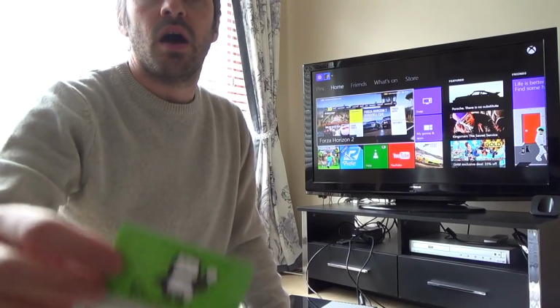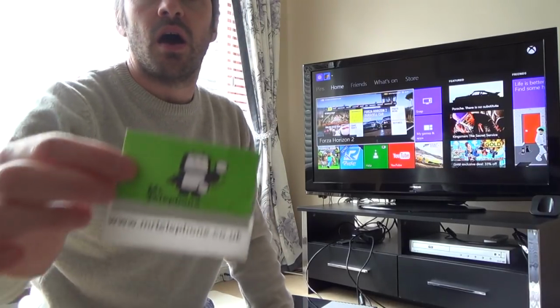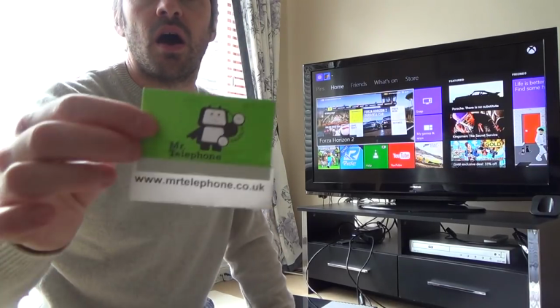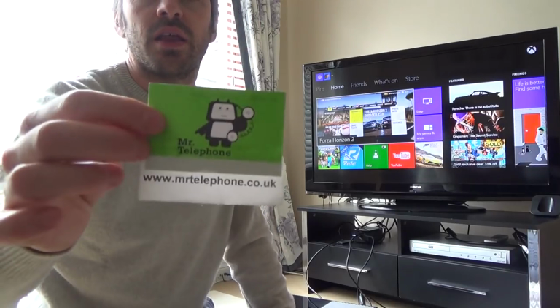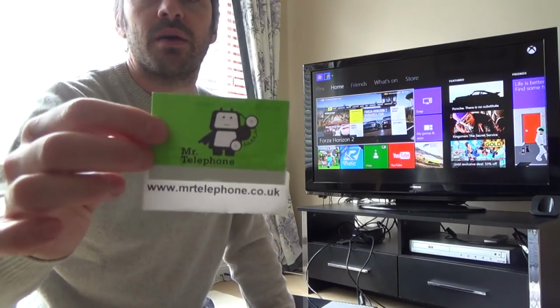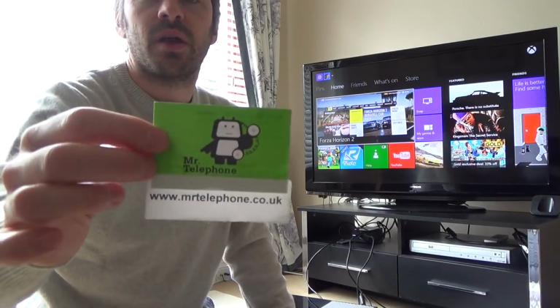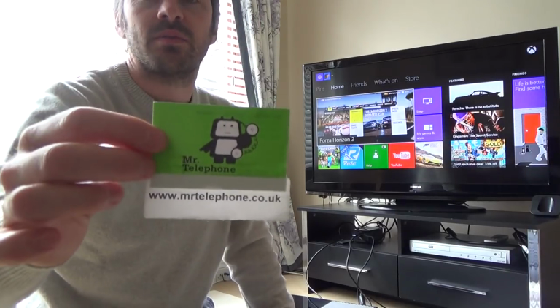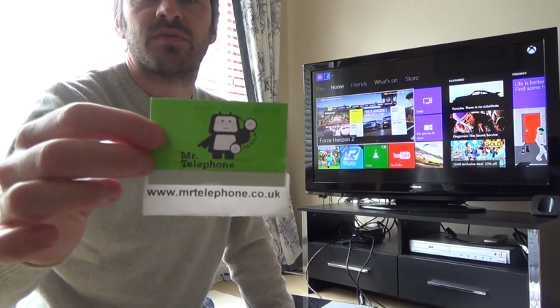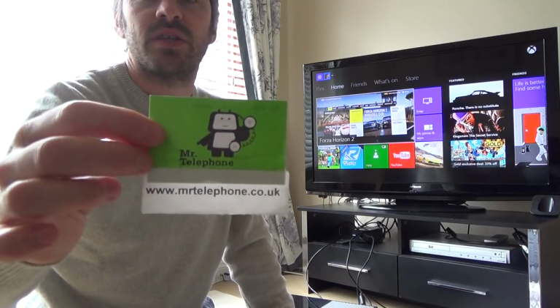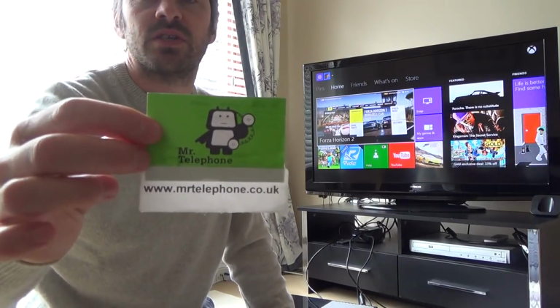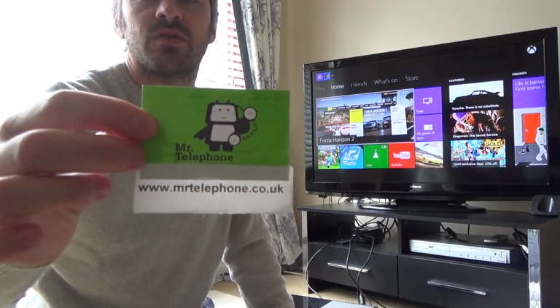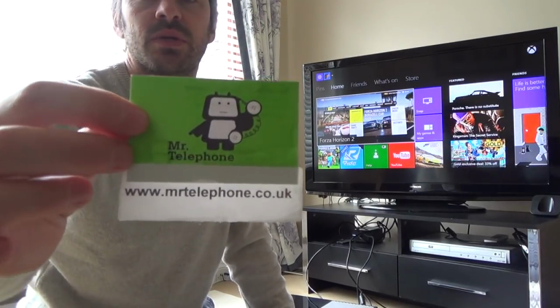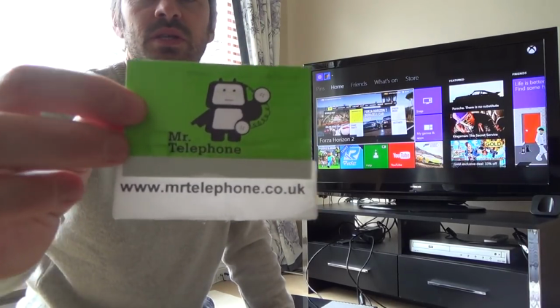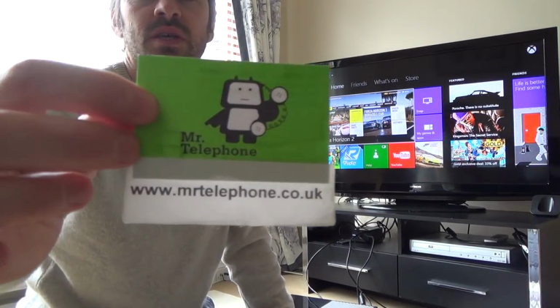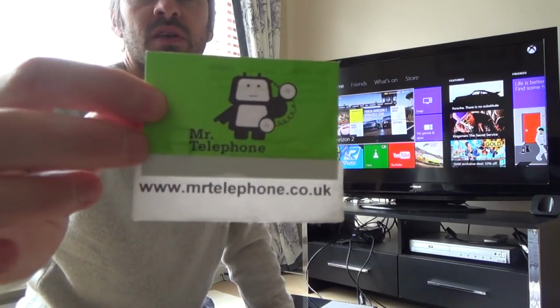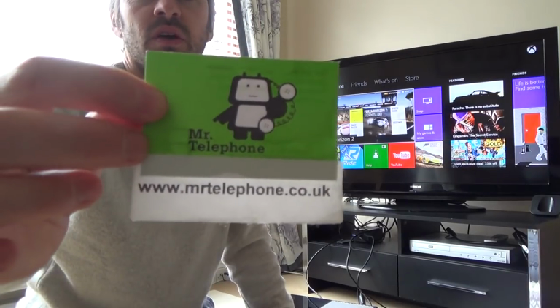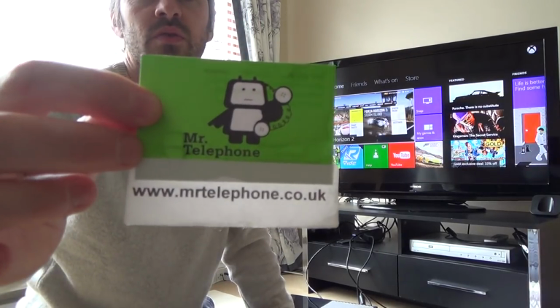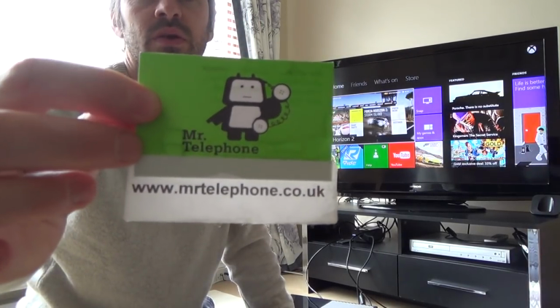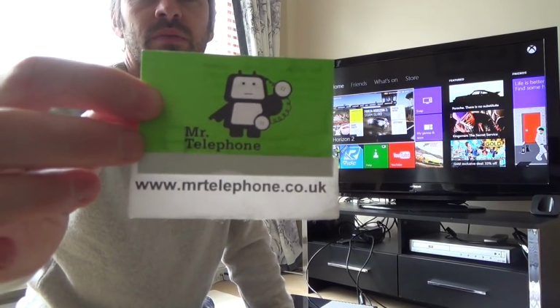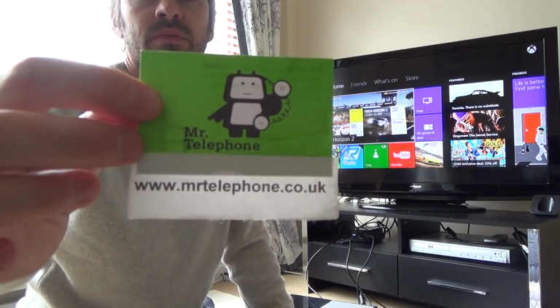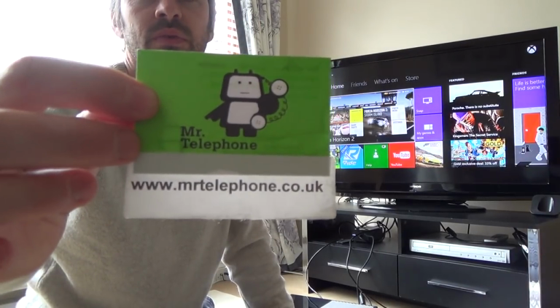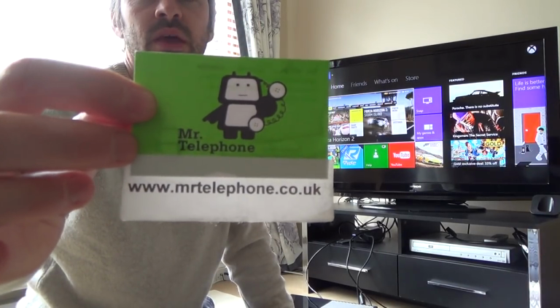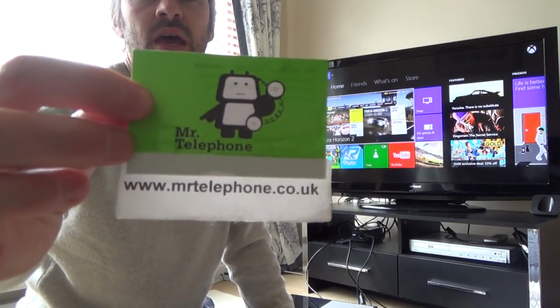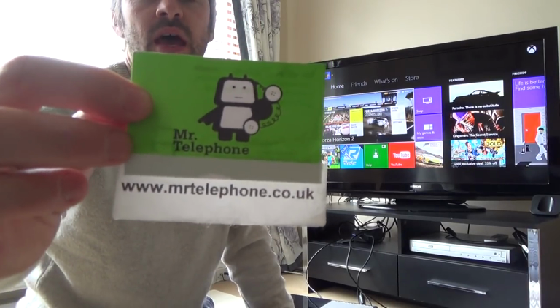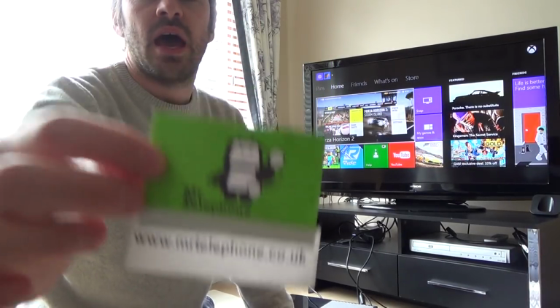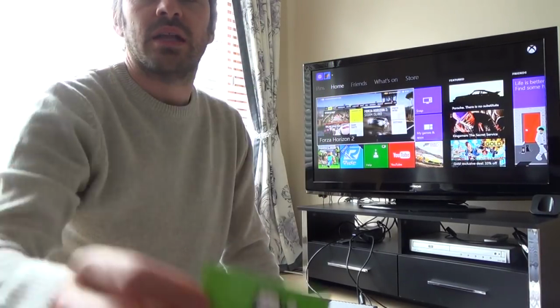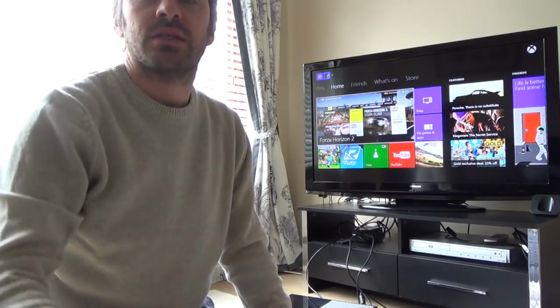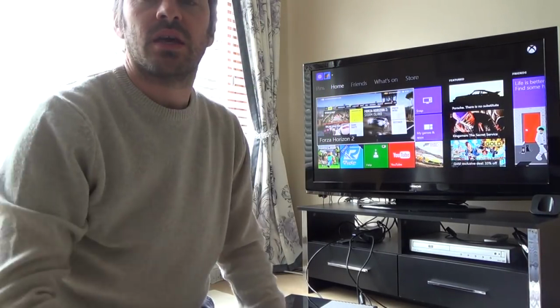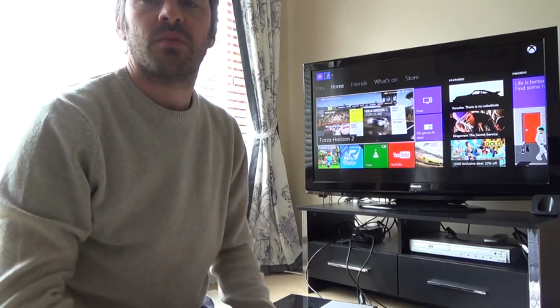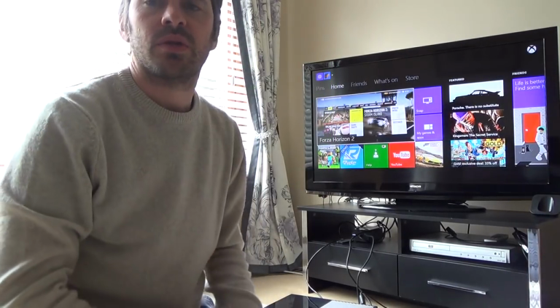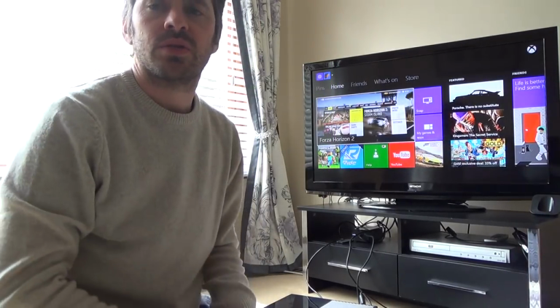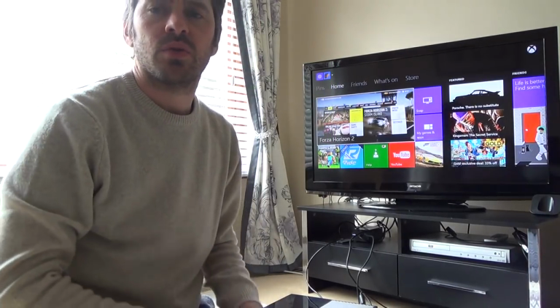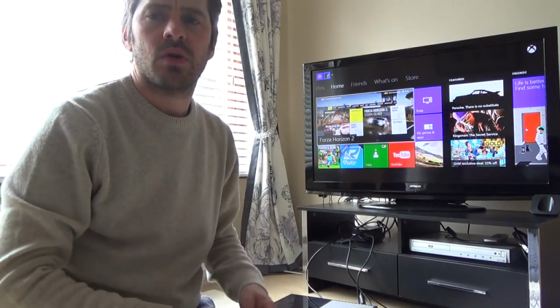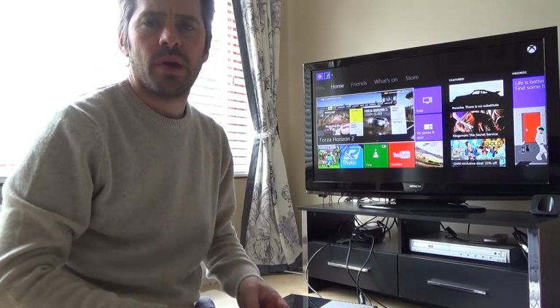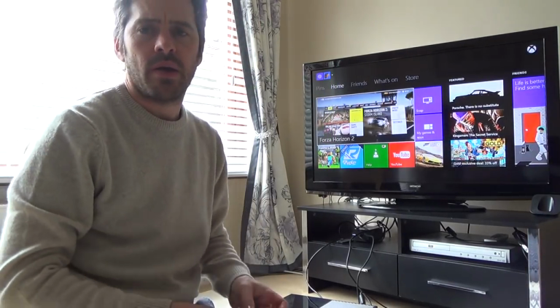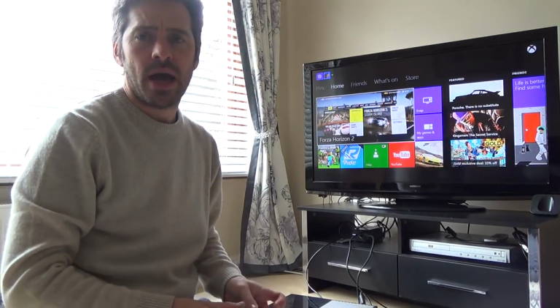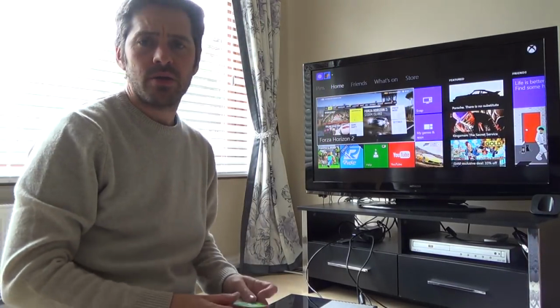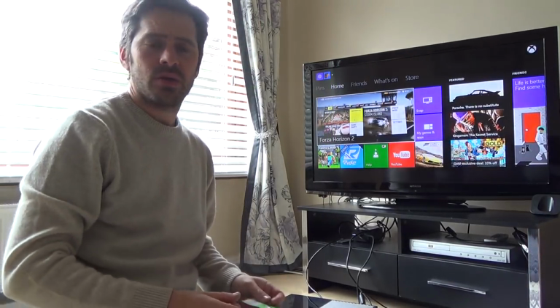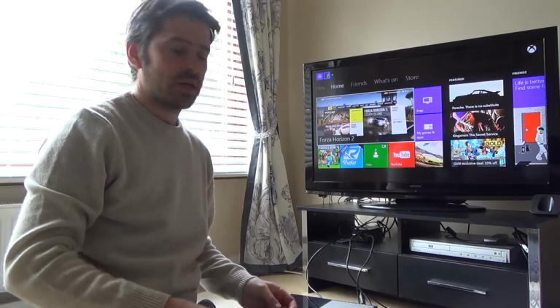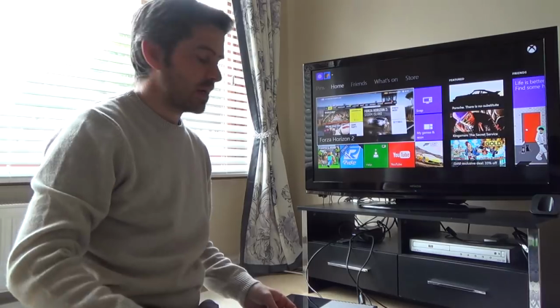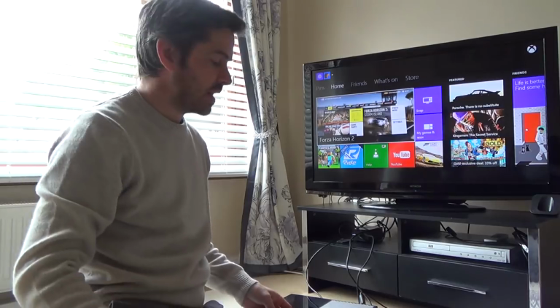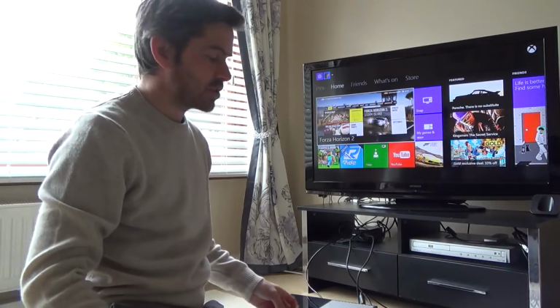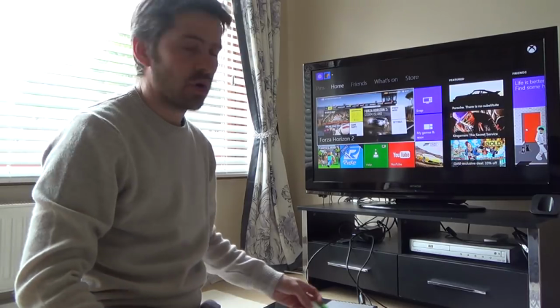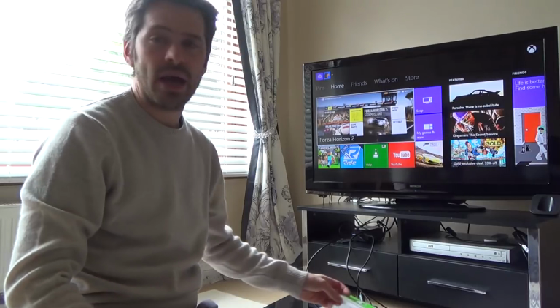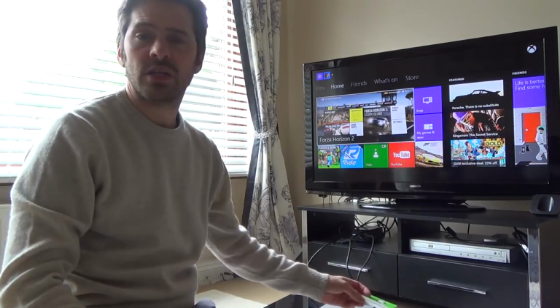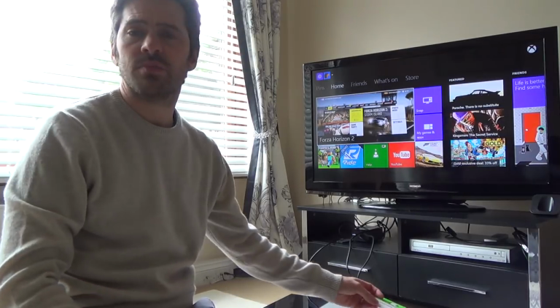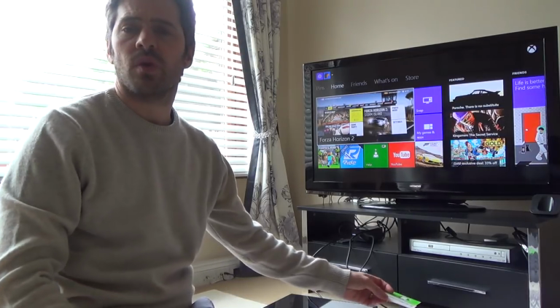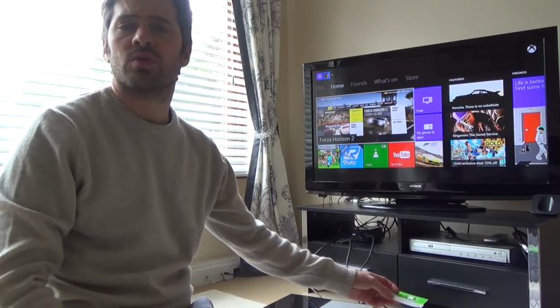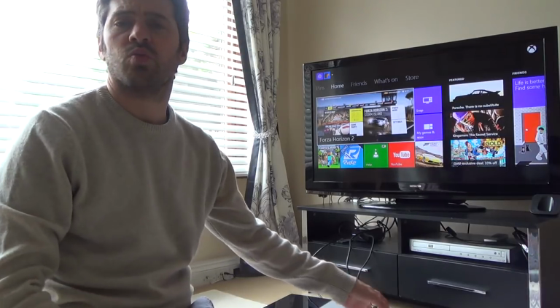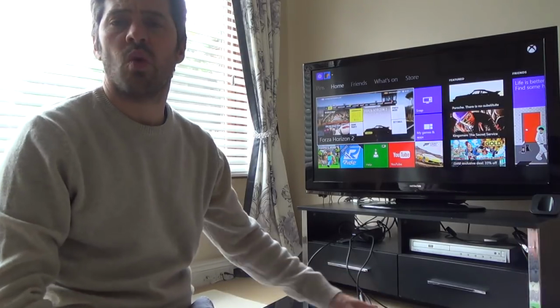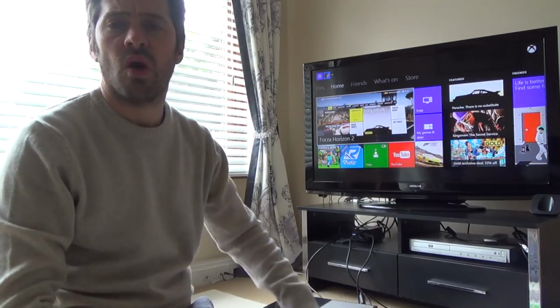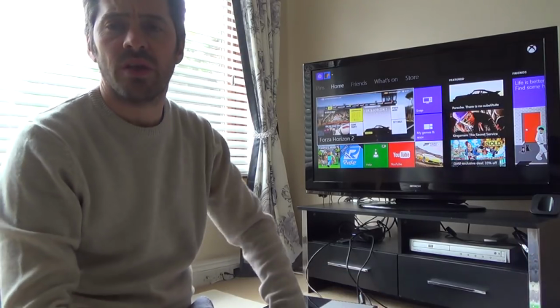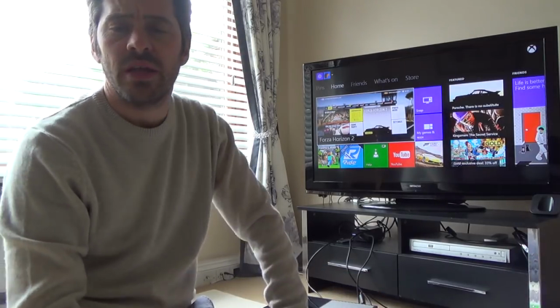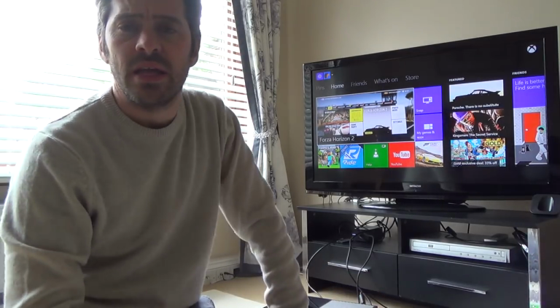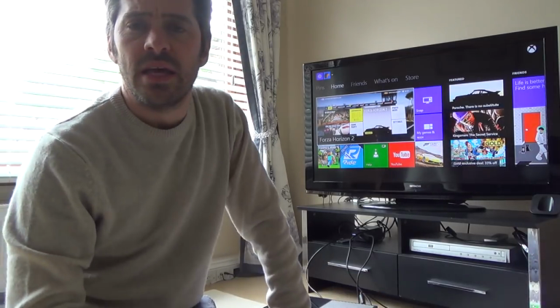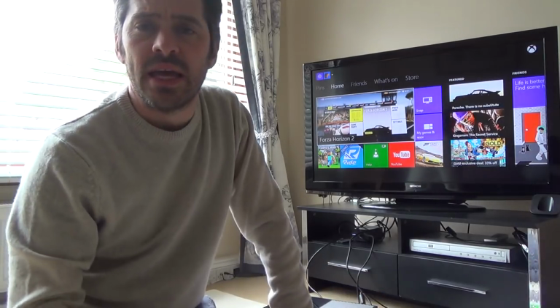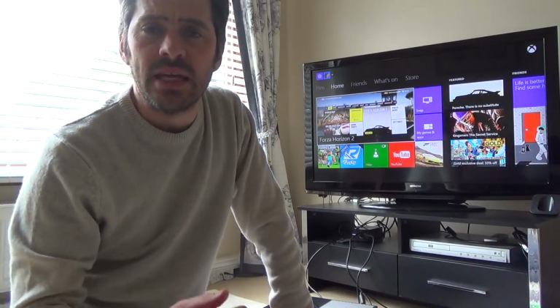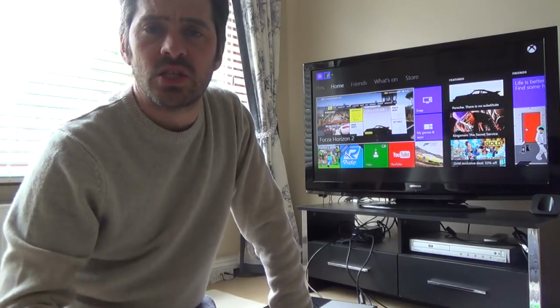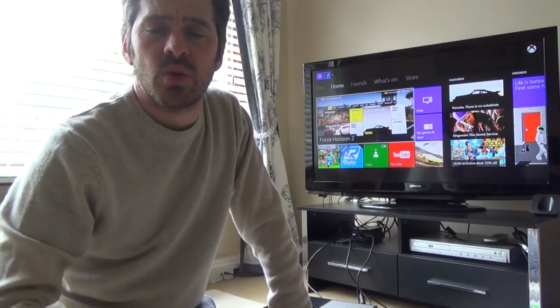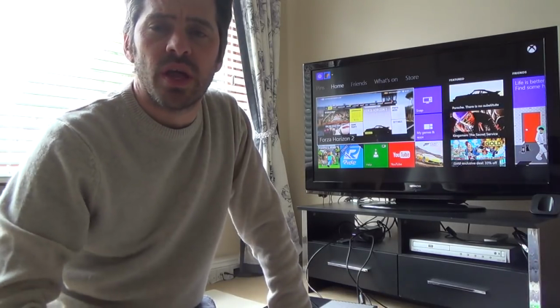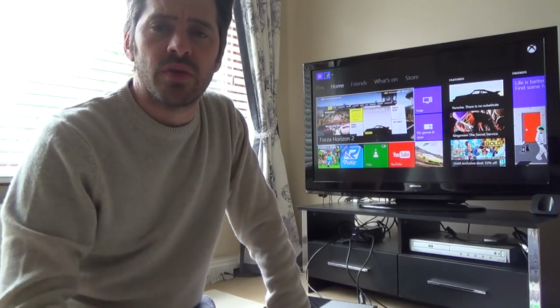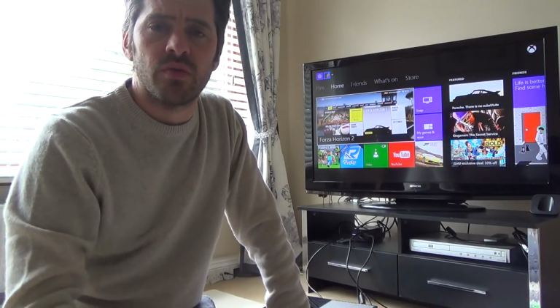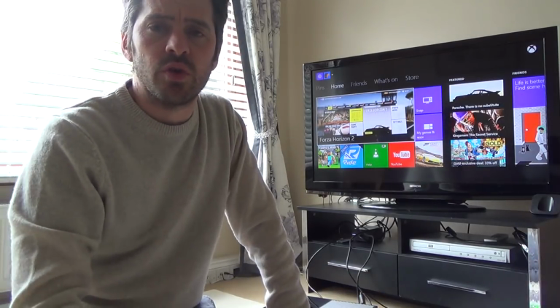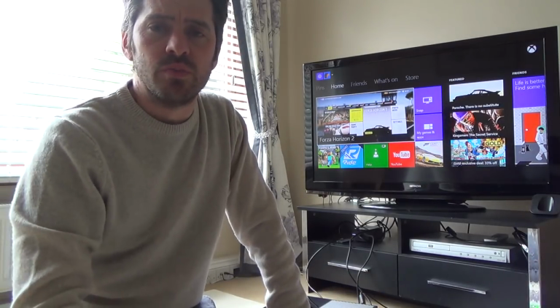Hi there, my name is Vince from Mr. Telephone and today I'm going to talk about how you can connect your Xbox One into another room.